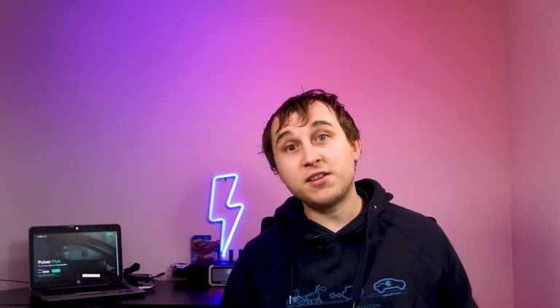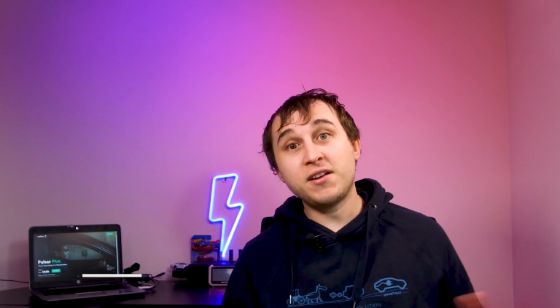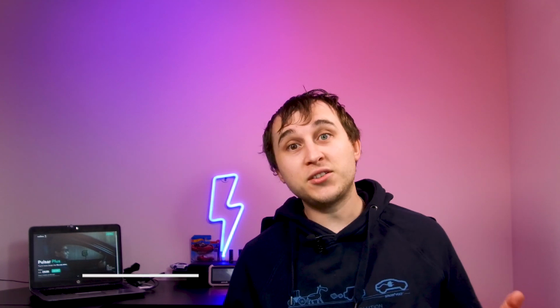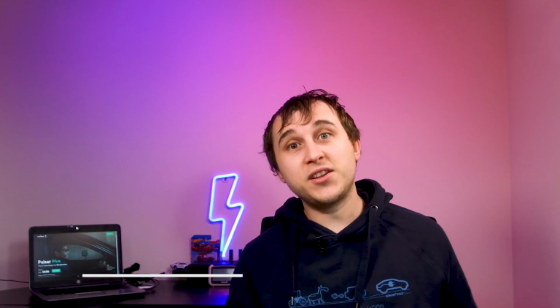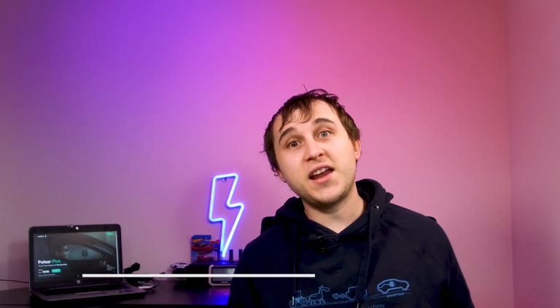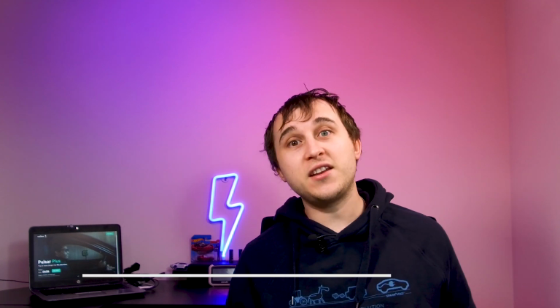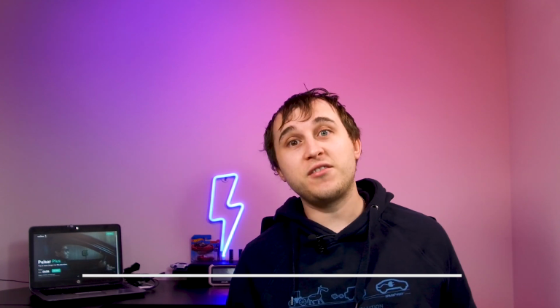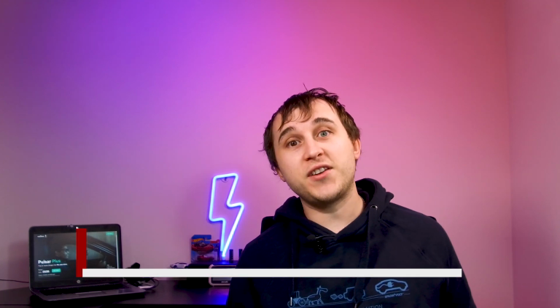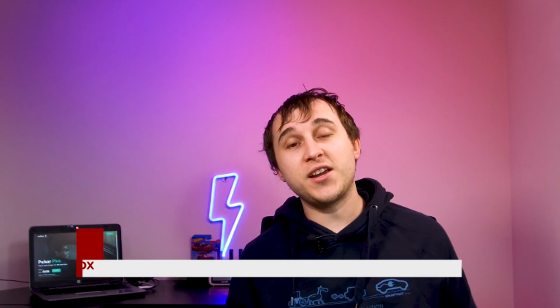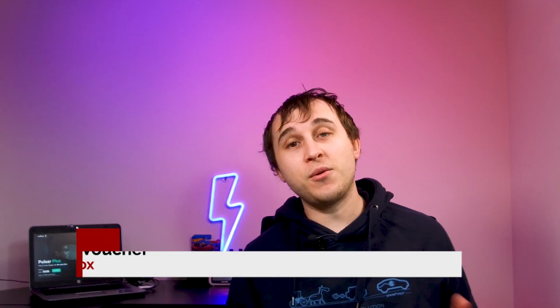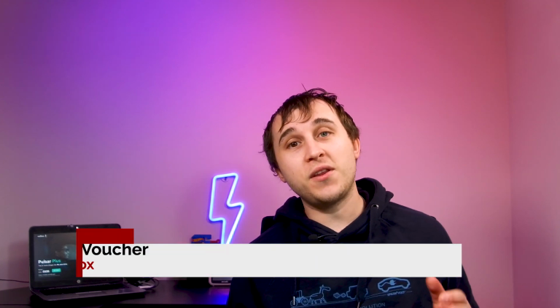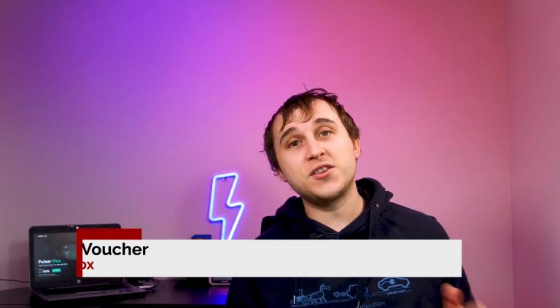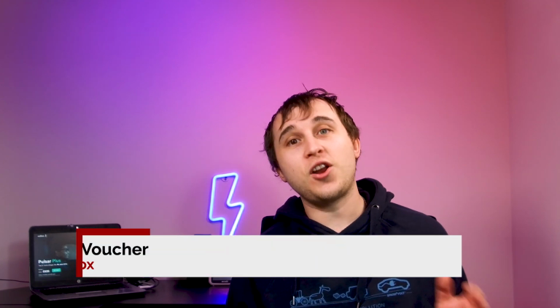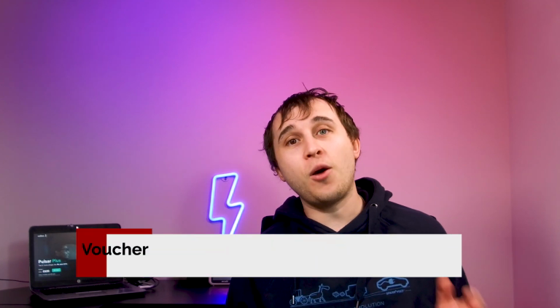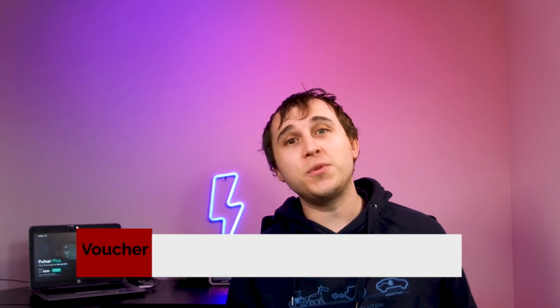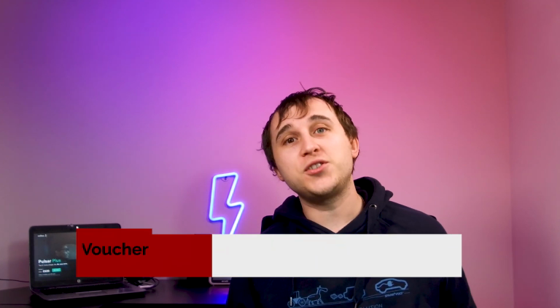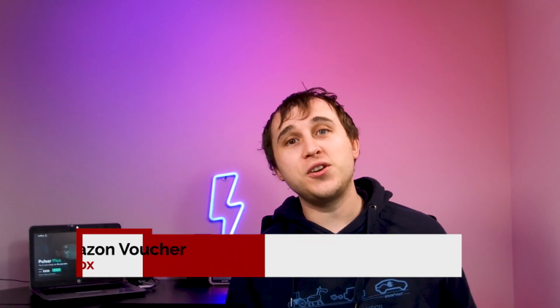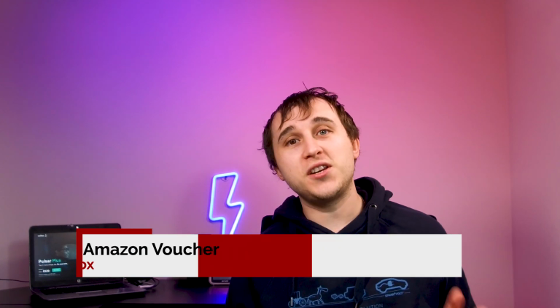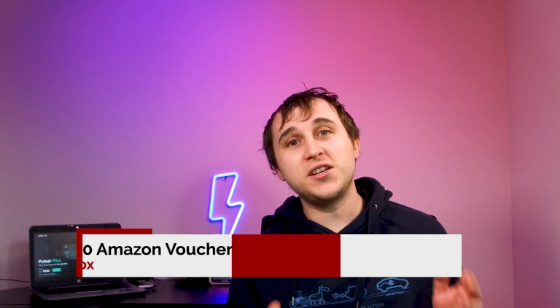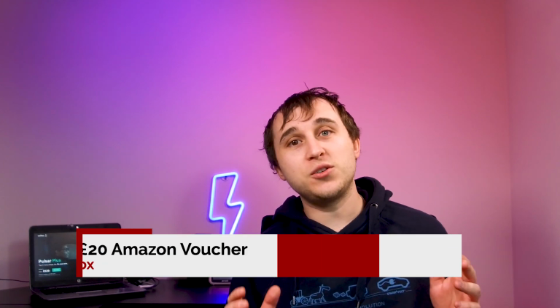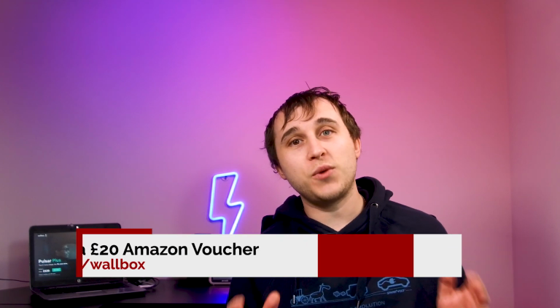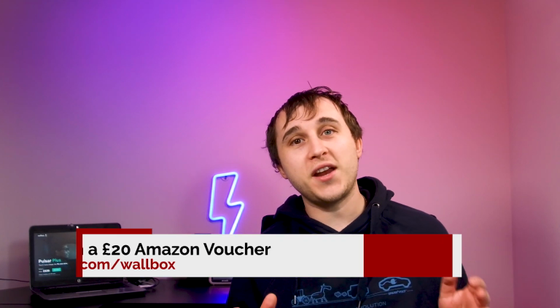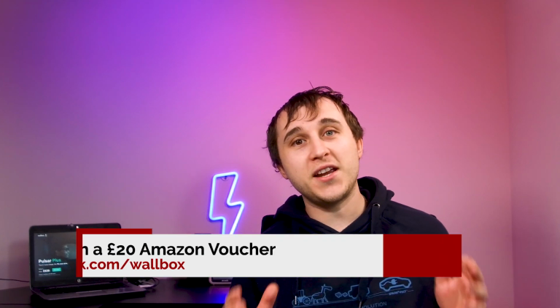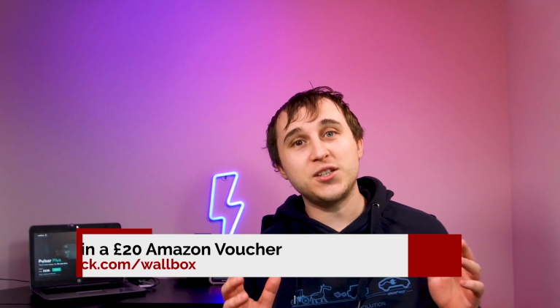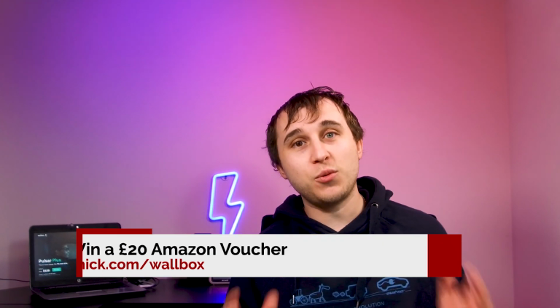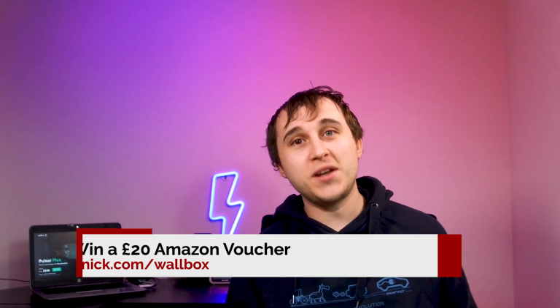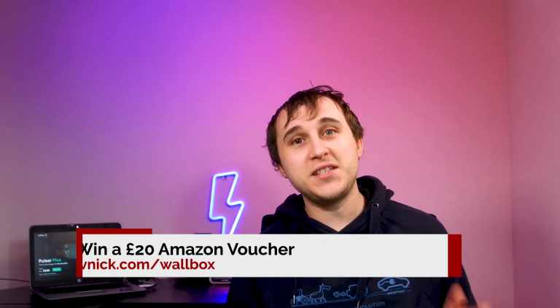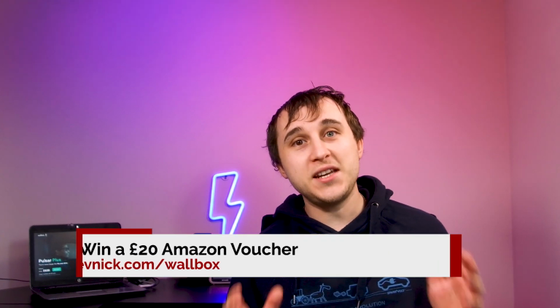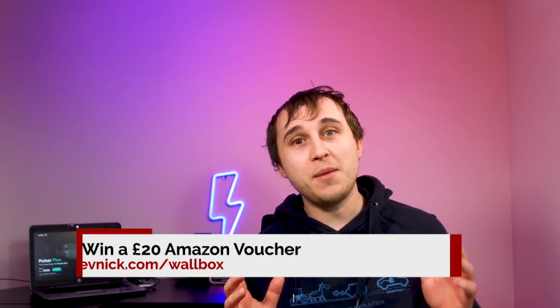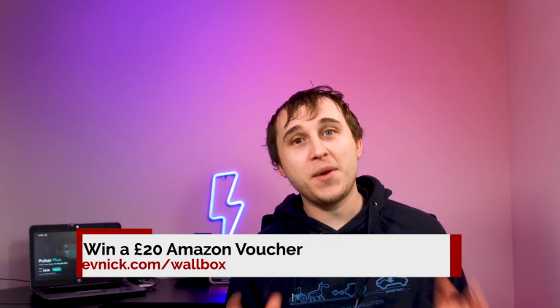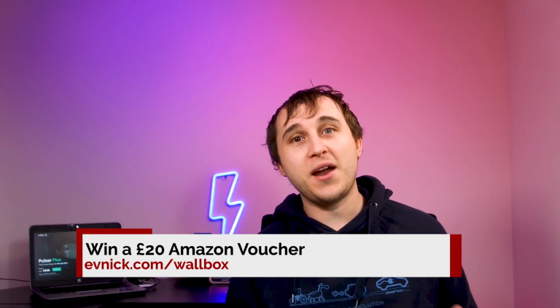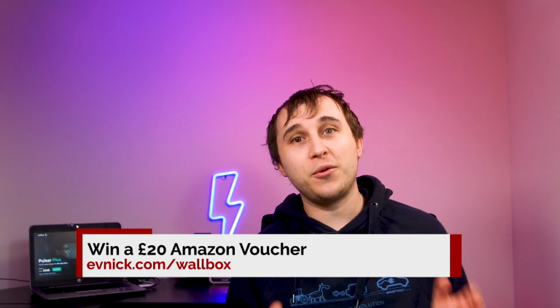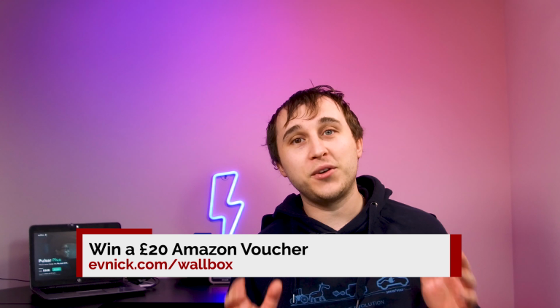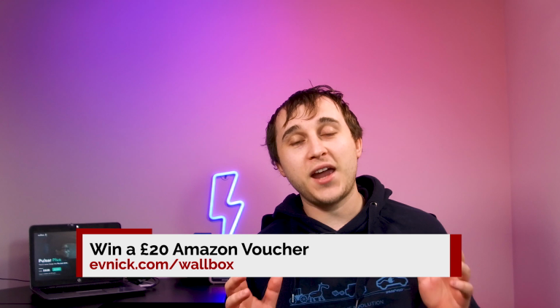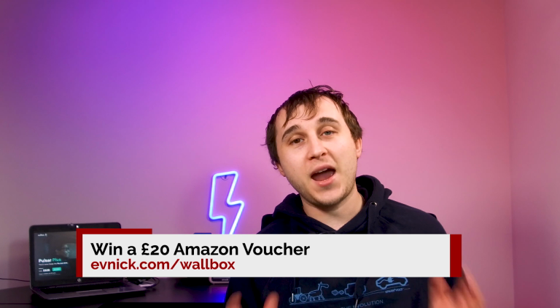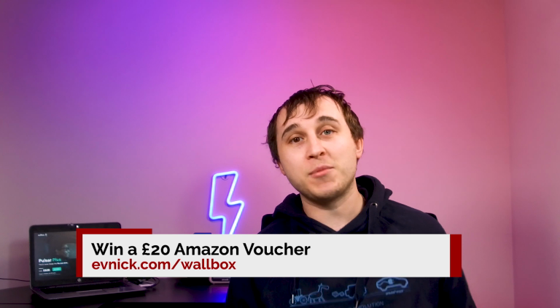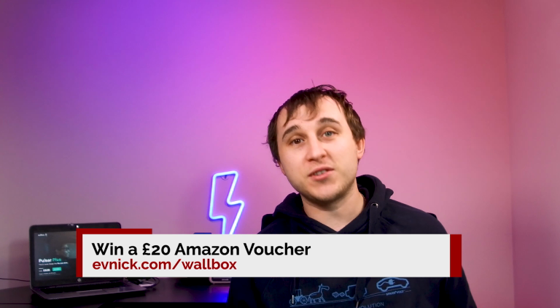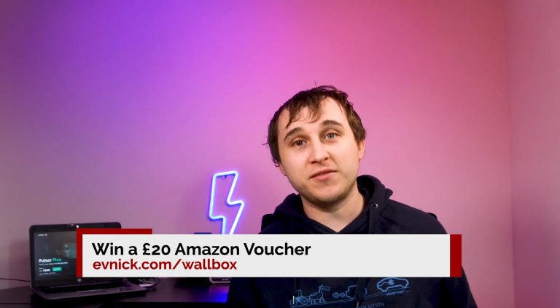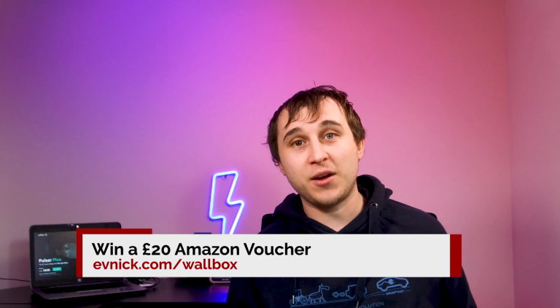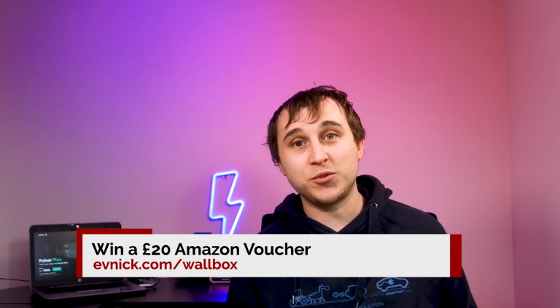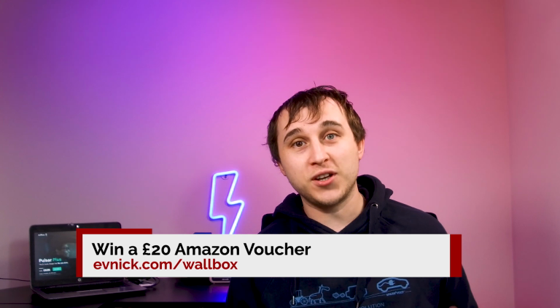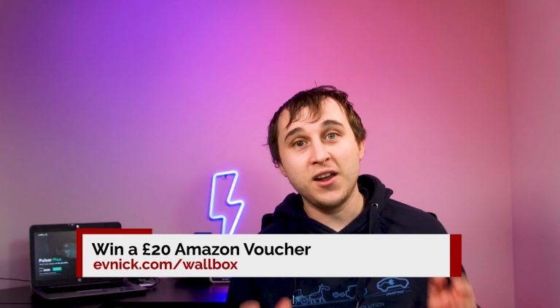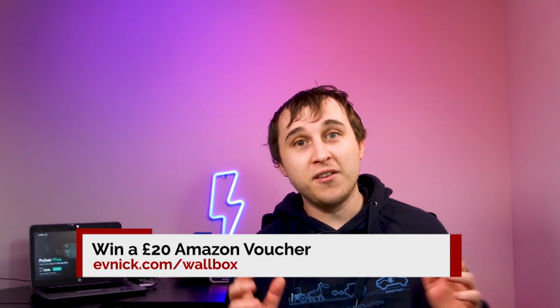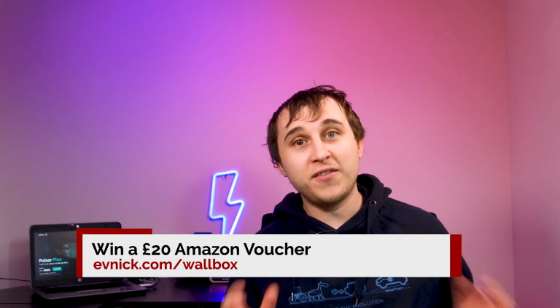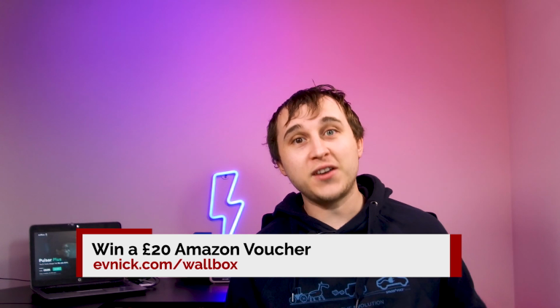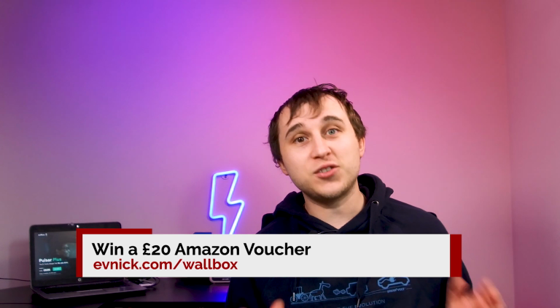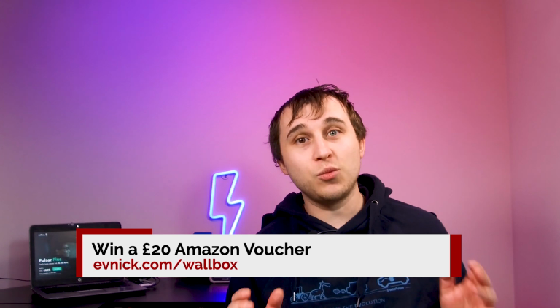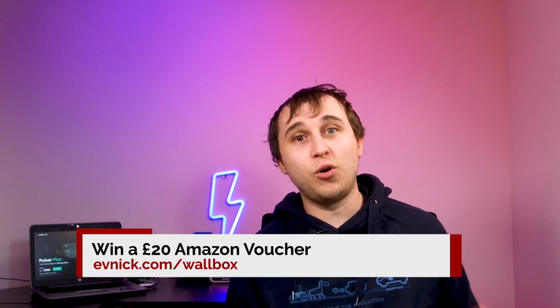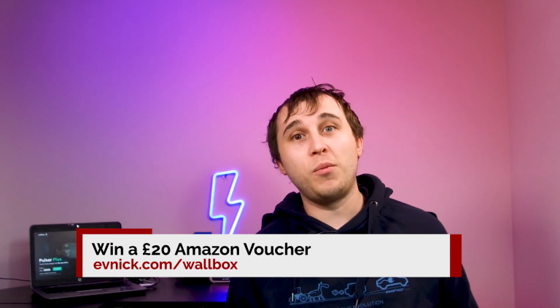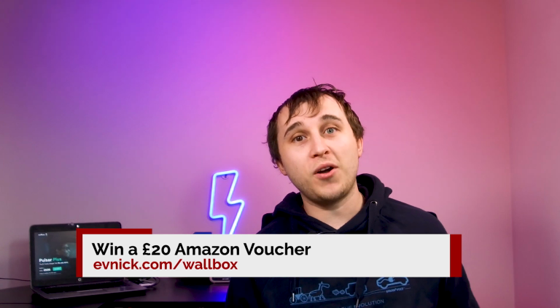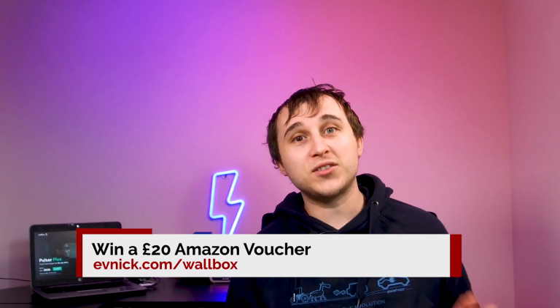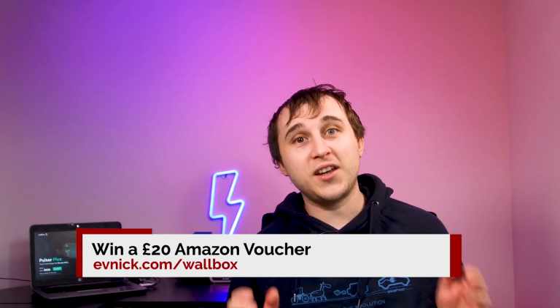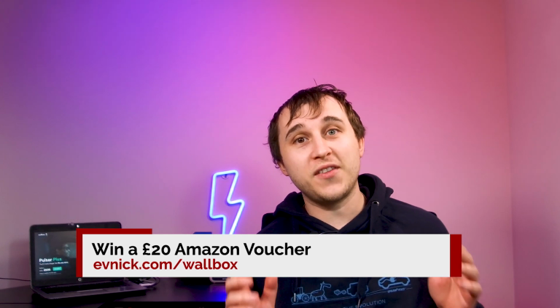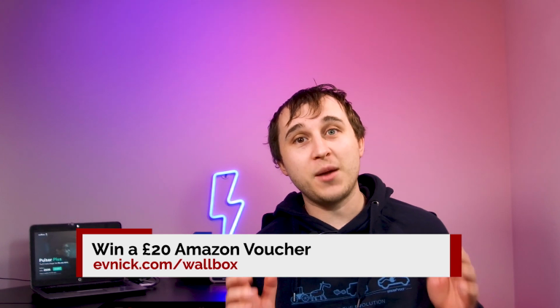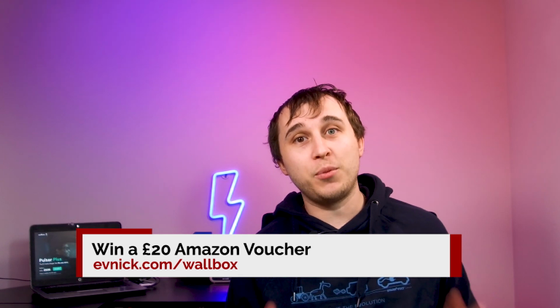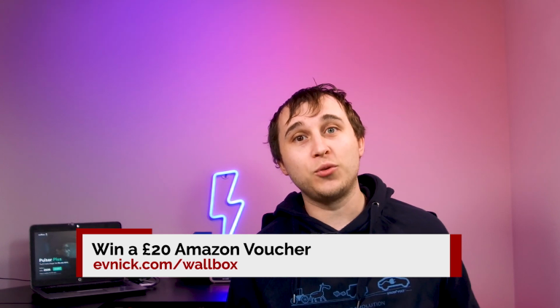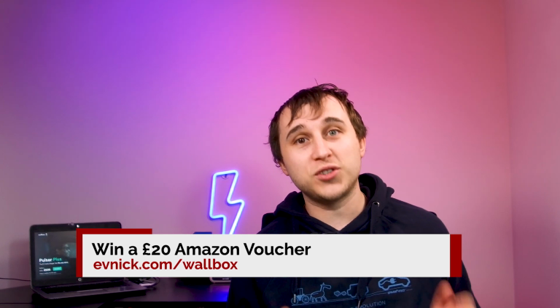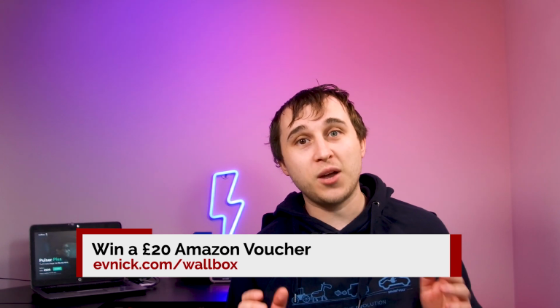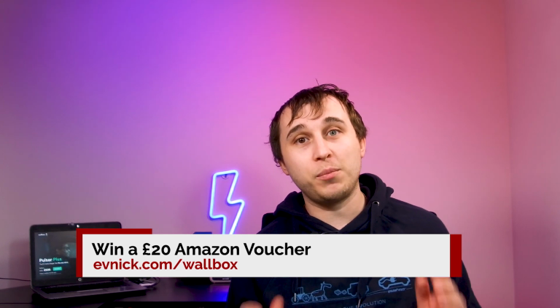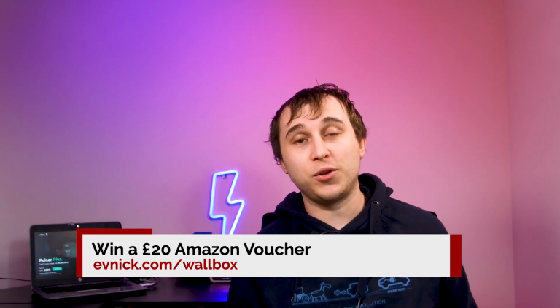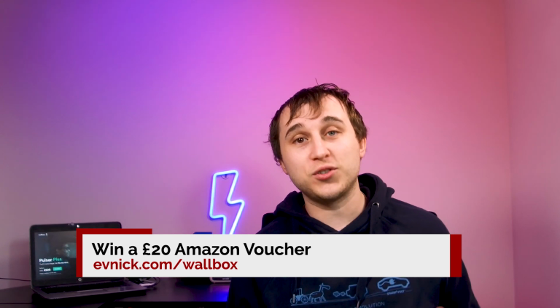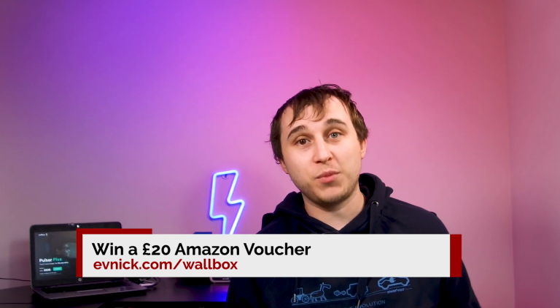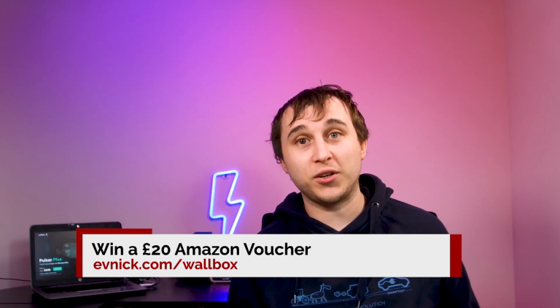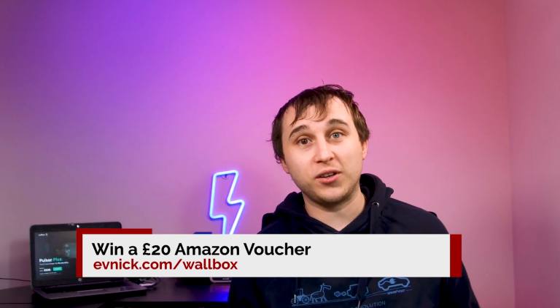Stick around to the end of the video — there's an opportunity to win a £20 Amazon voucher, thanks to Warbox and their Pulsar Plus model.